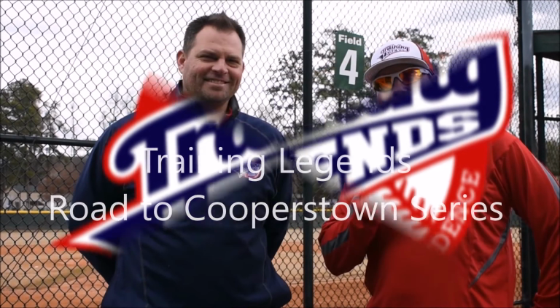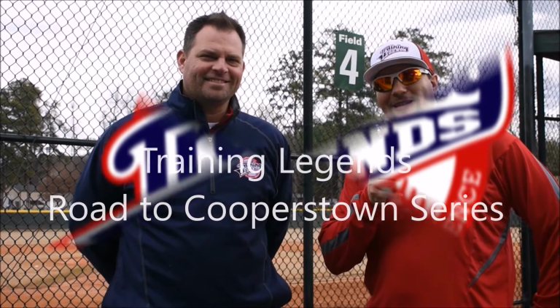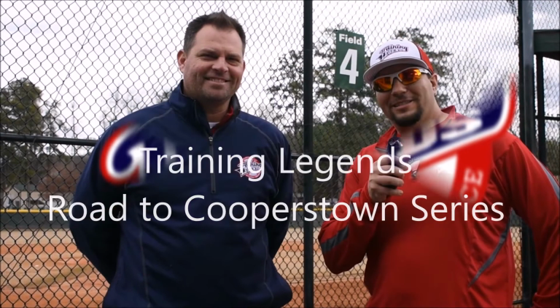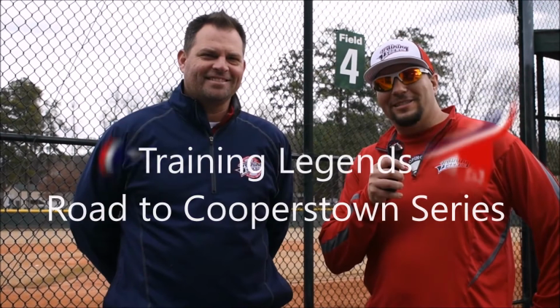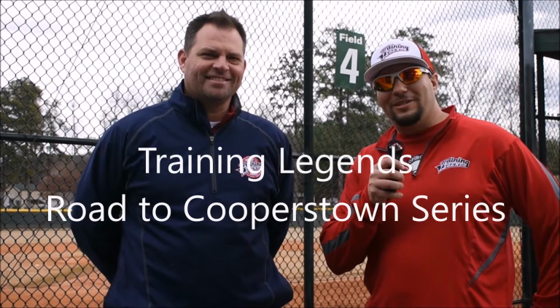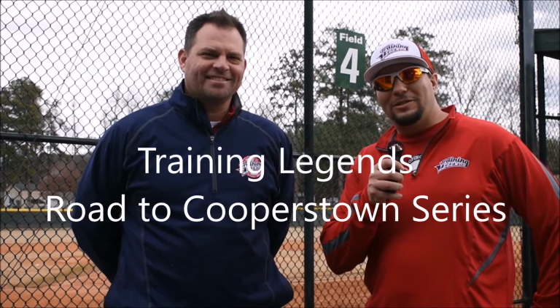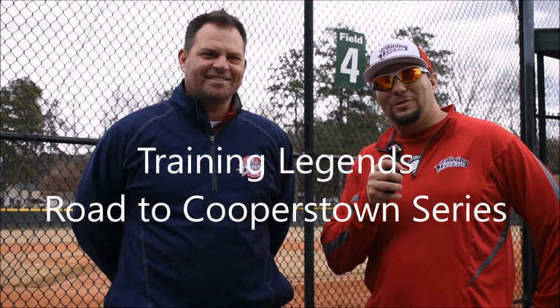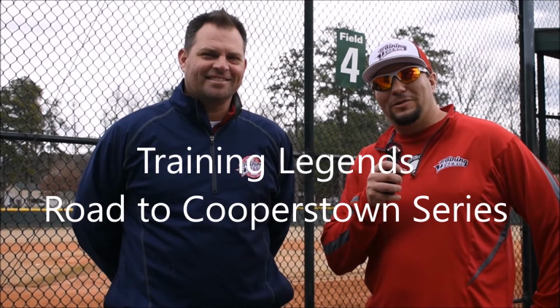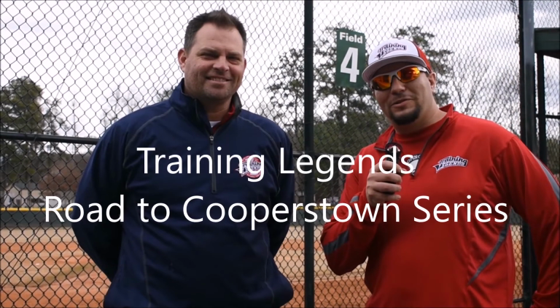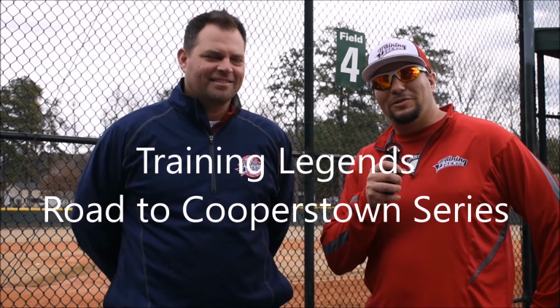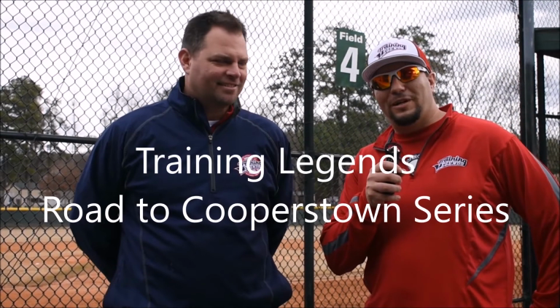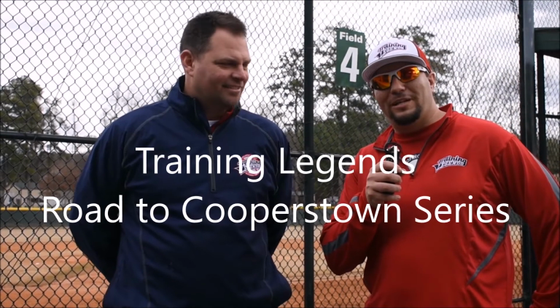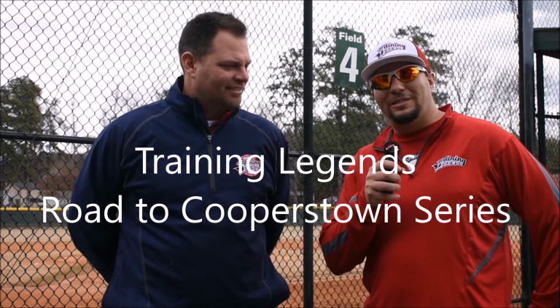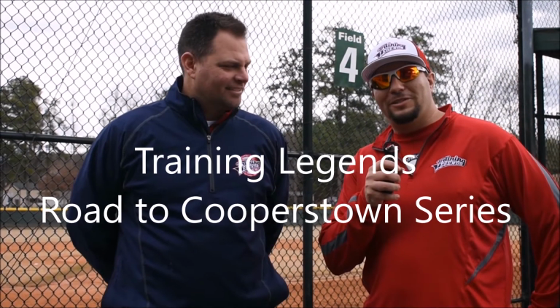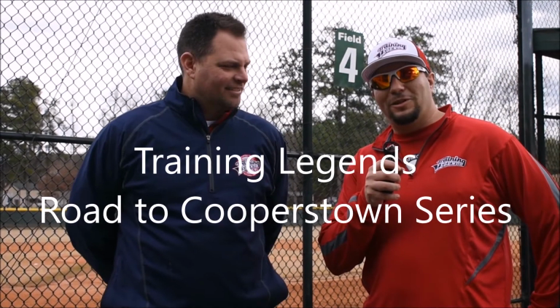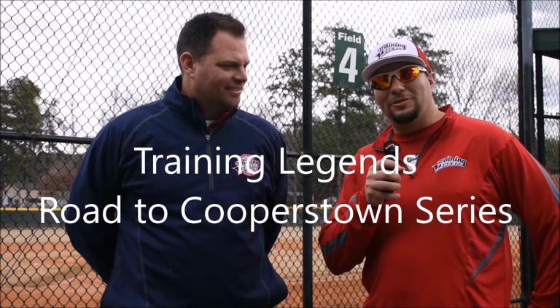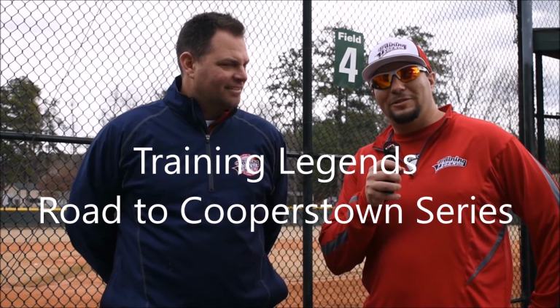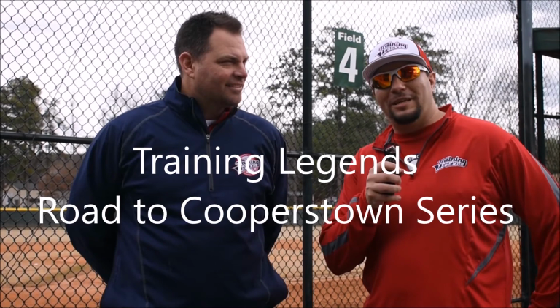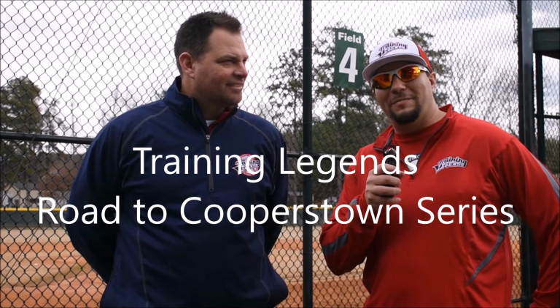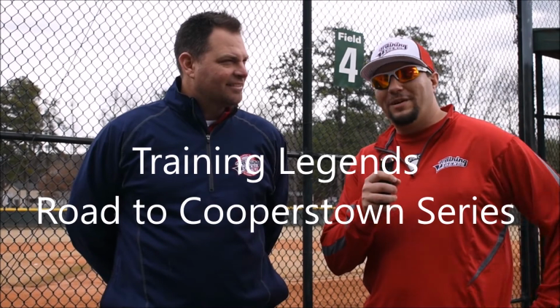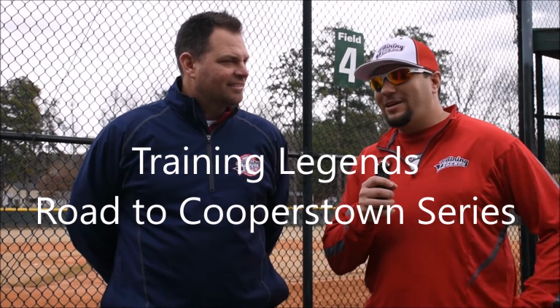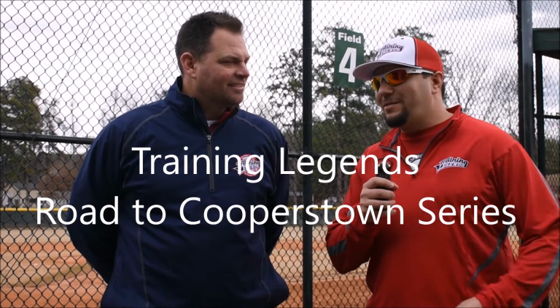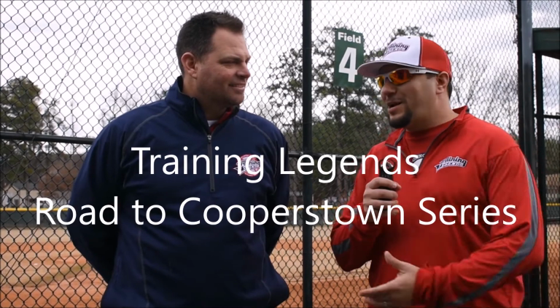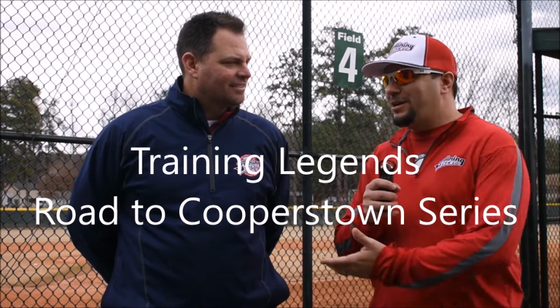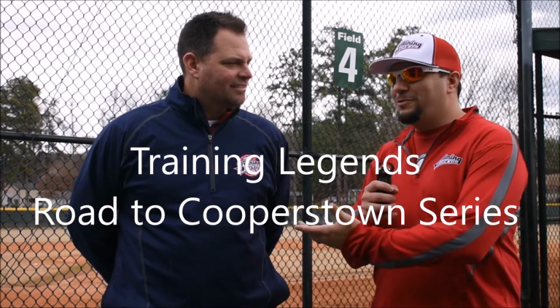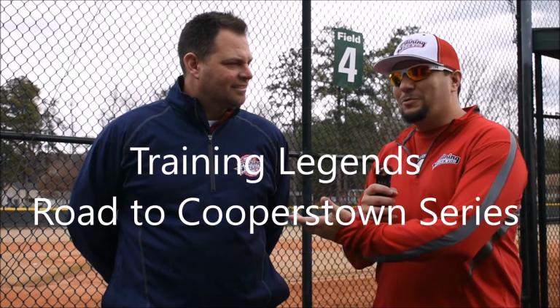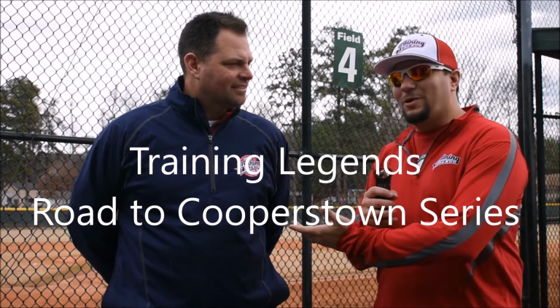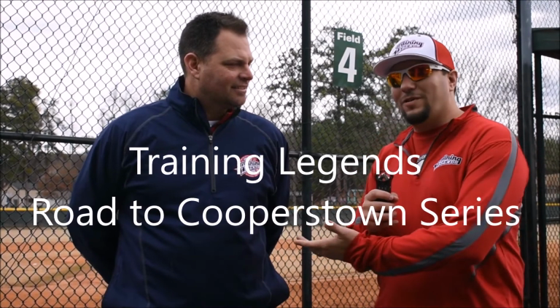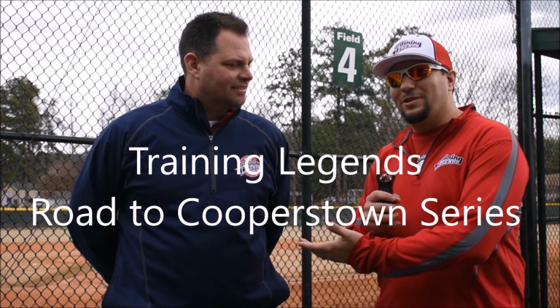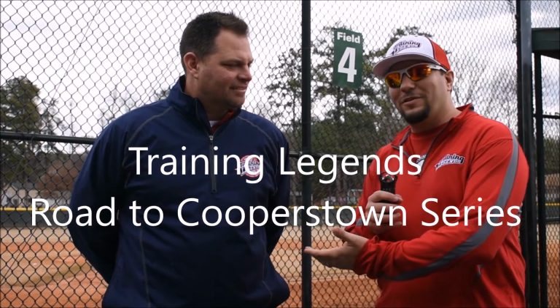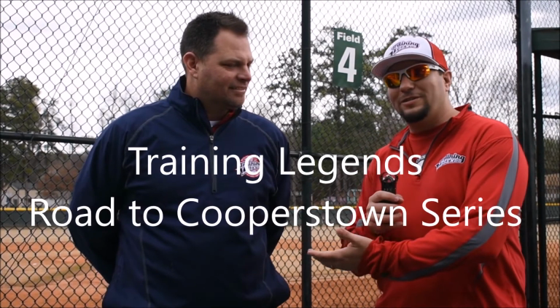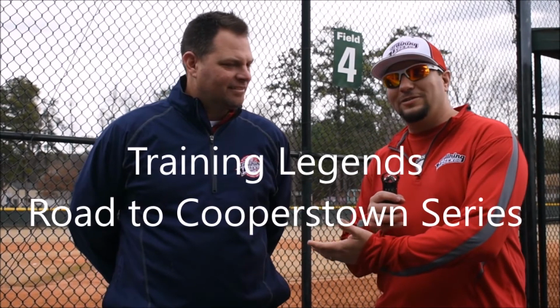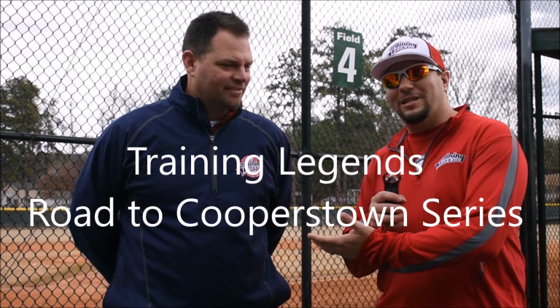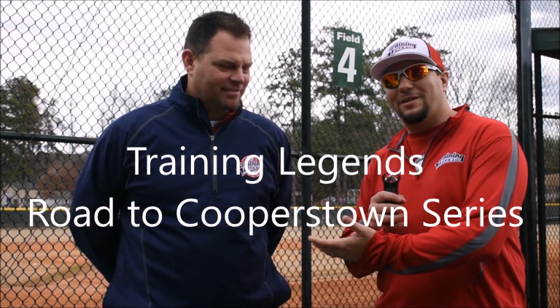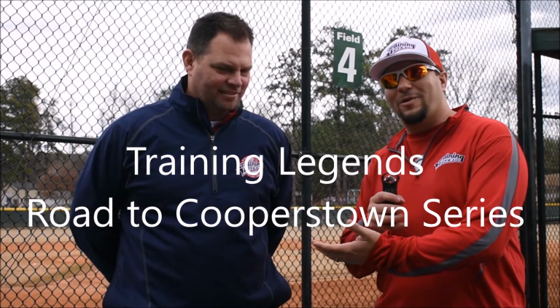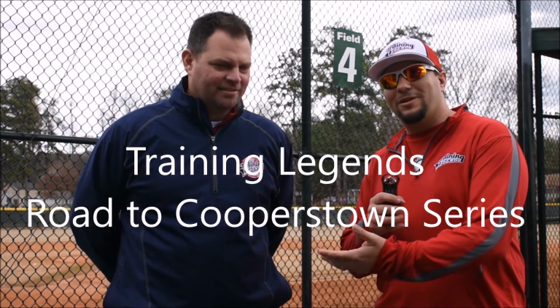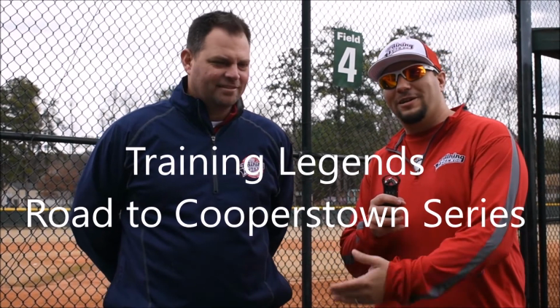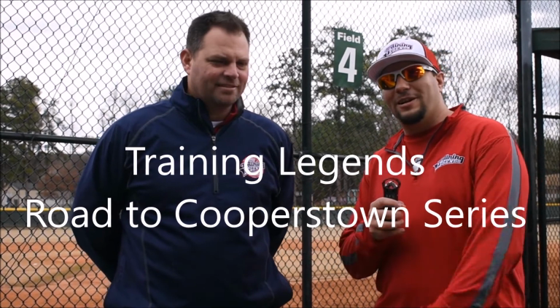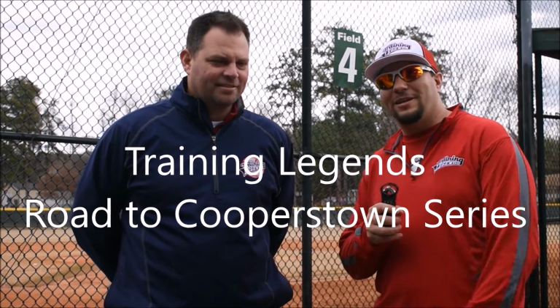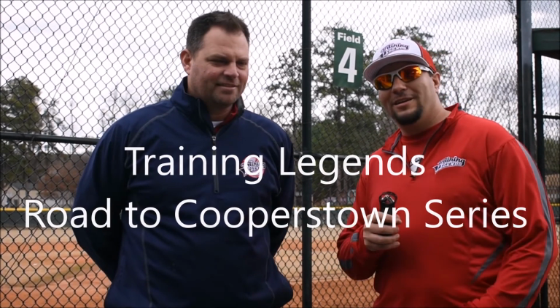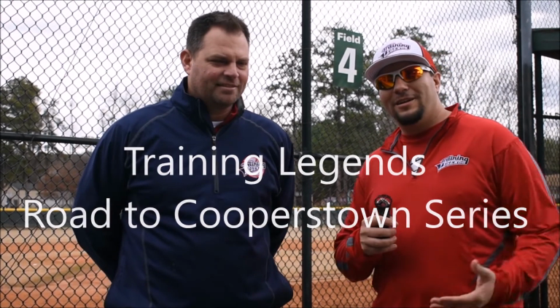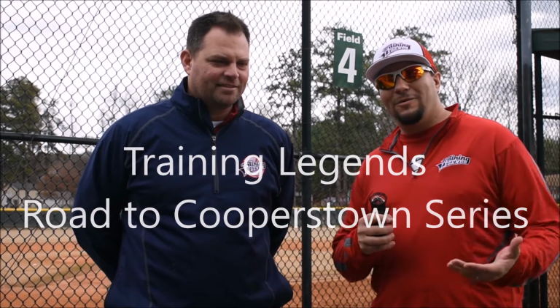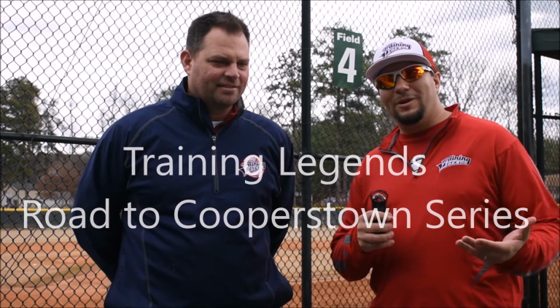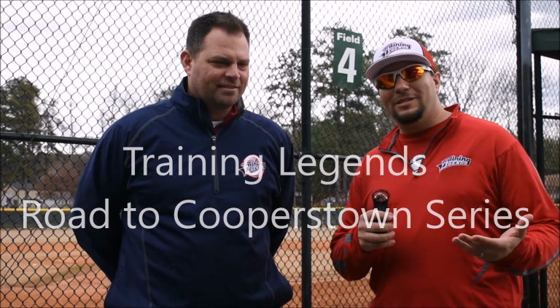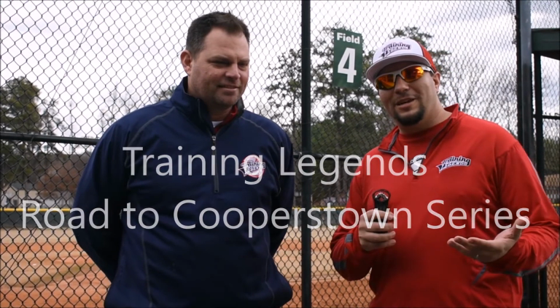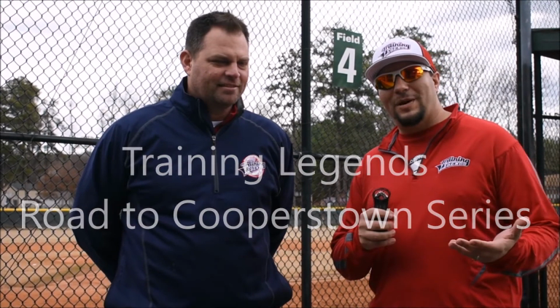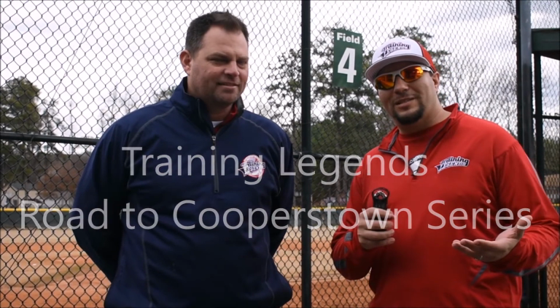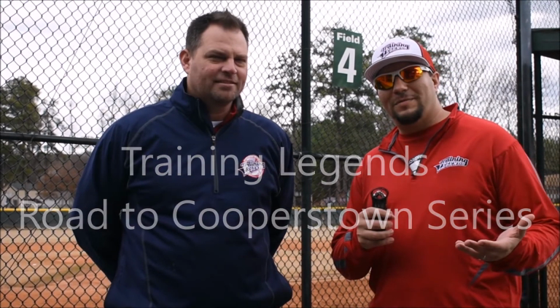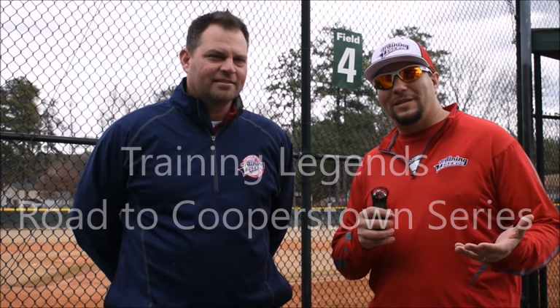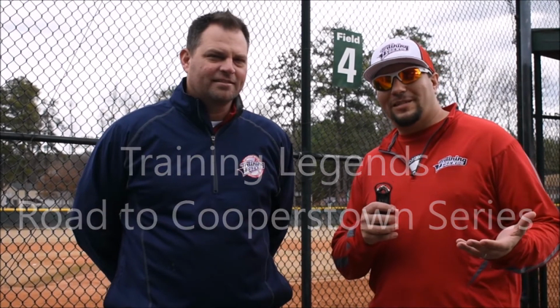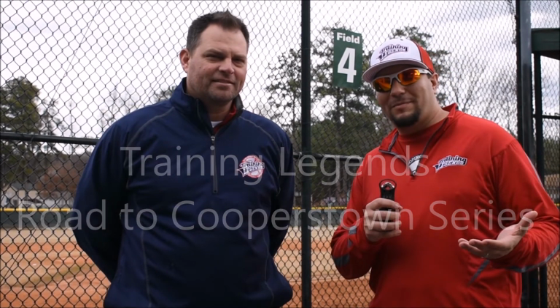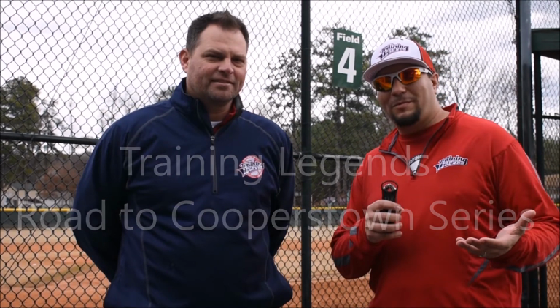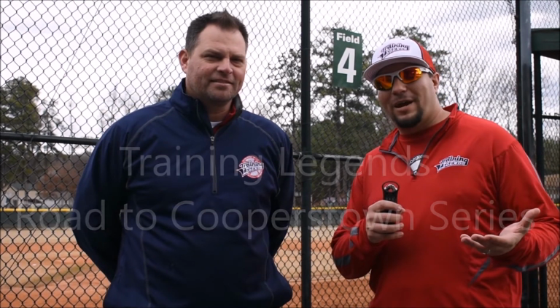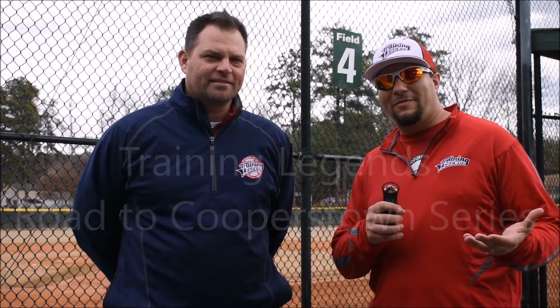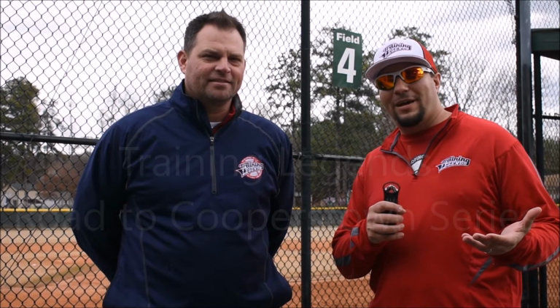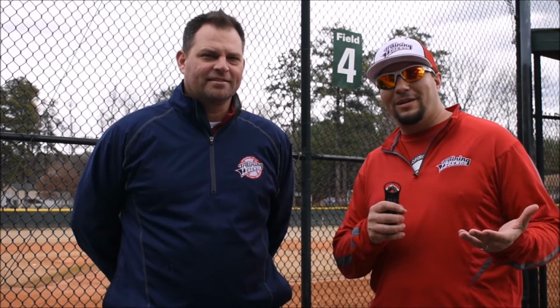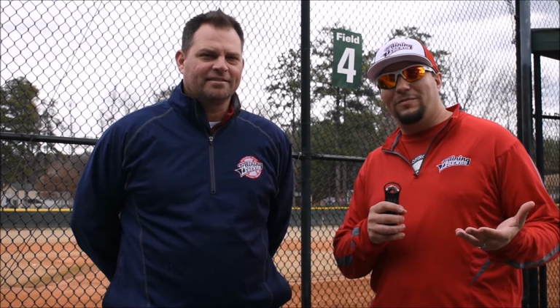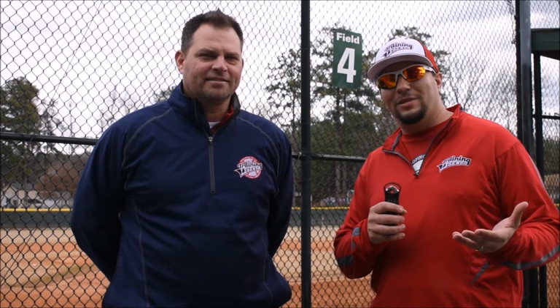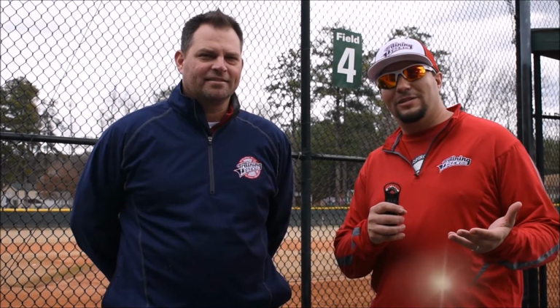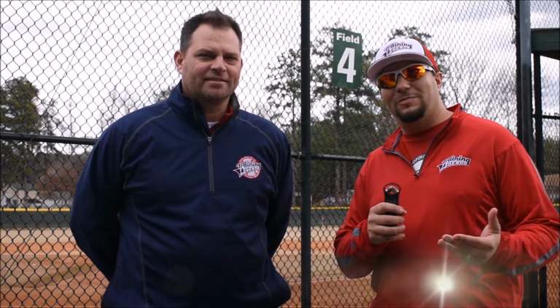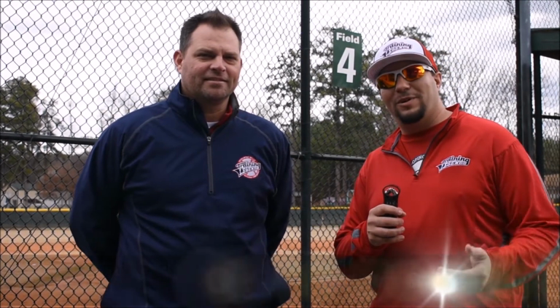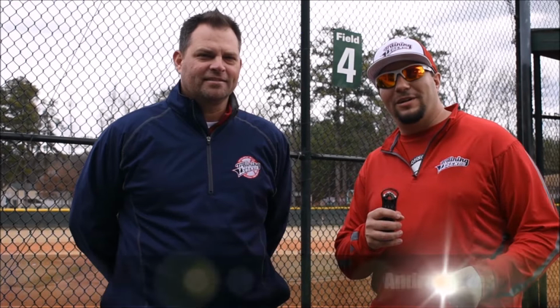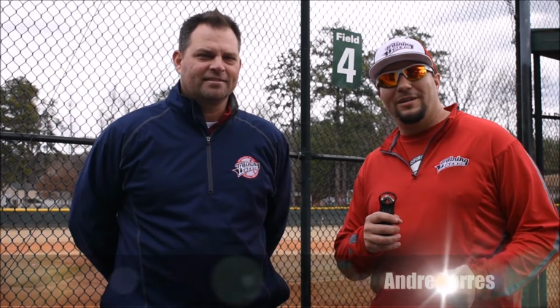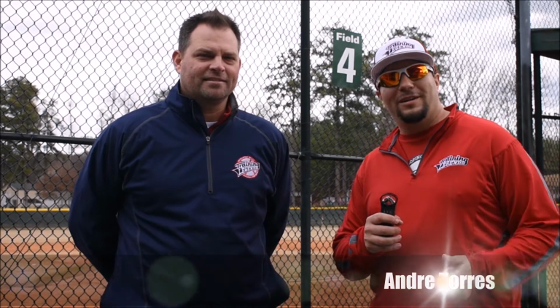Hi, this is Andre Torres of the Training Legends Social Team, and I'm out here with one of our directors, Chad Parker, today. We're going to tell you about some of the events we have lined up for this spring.